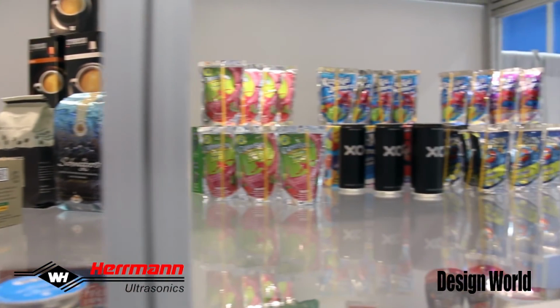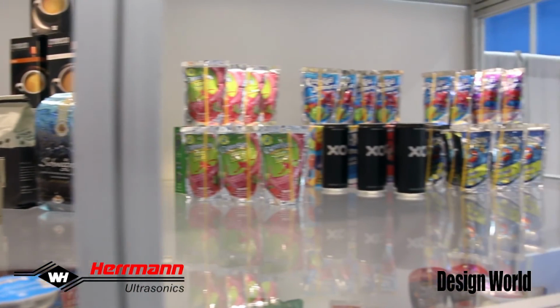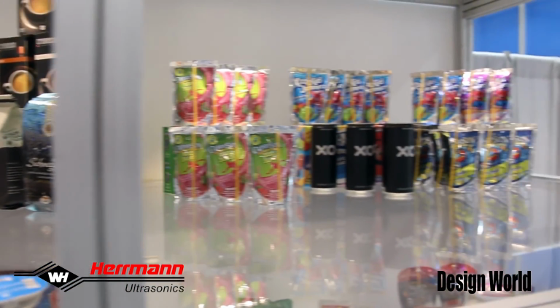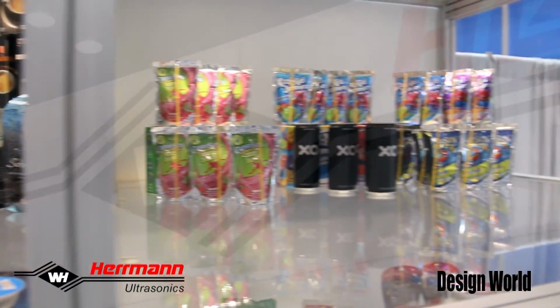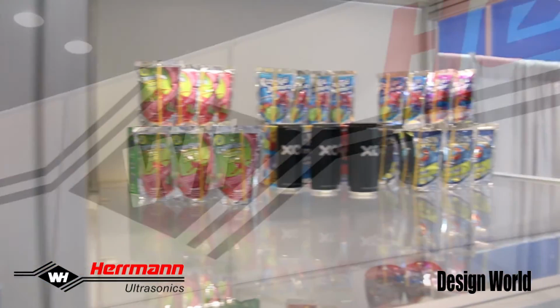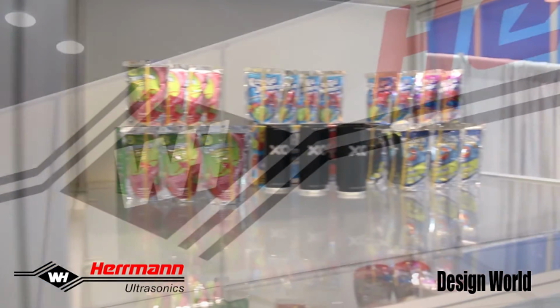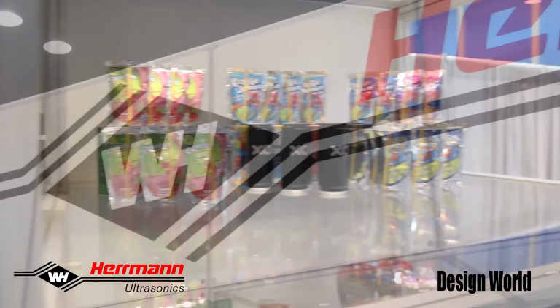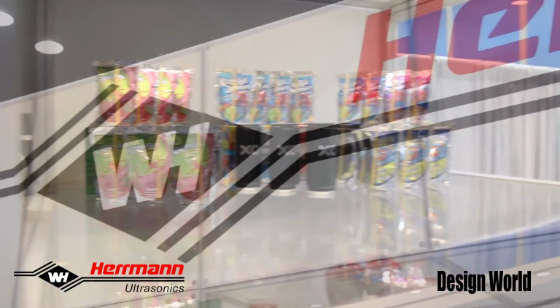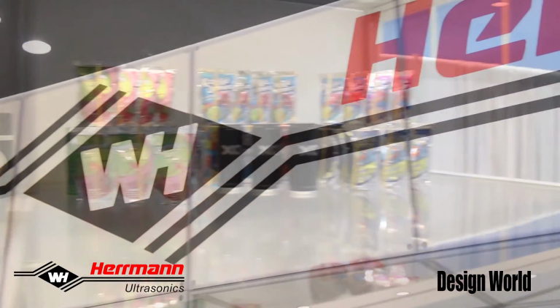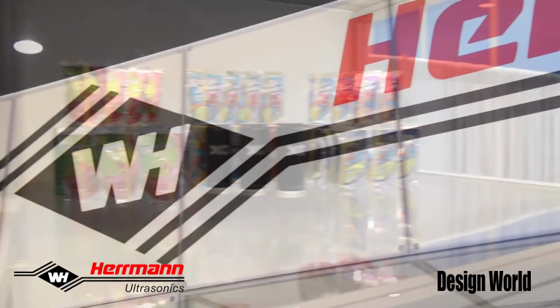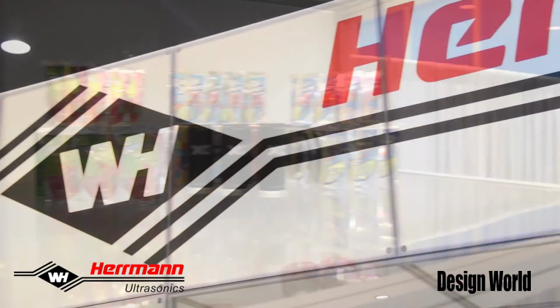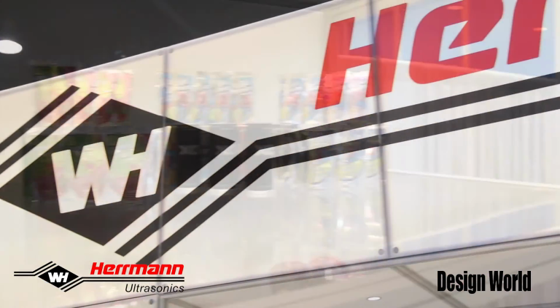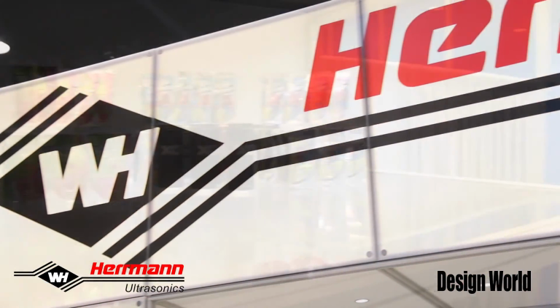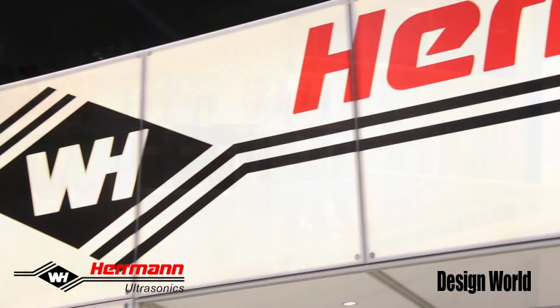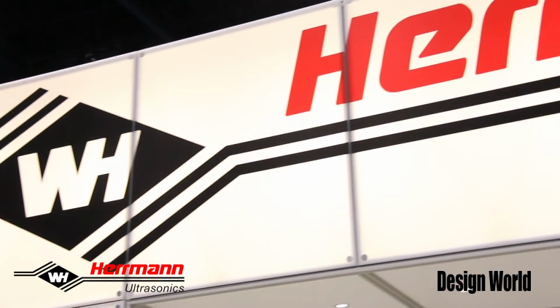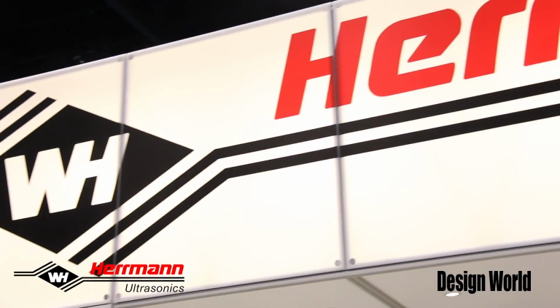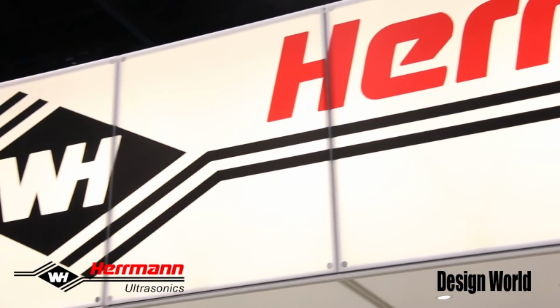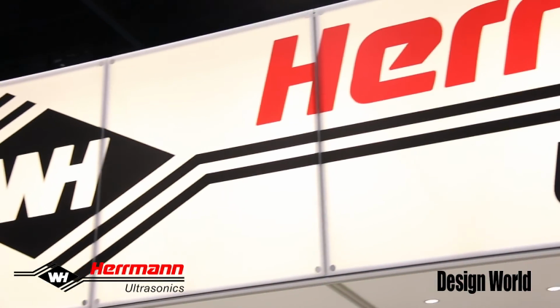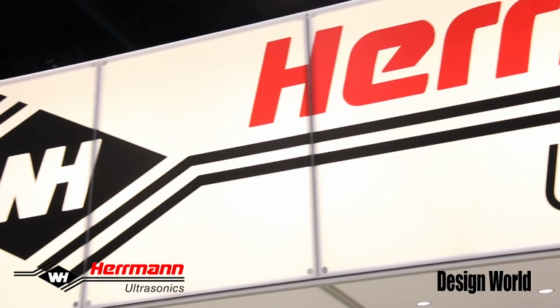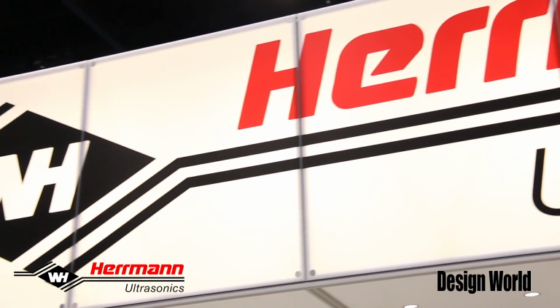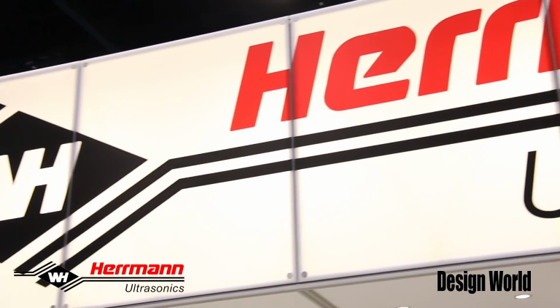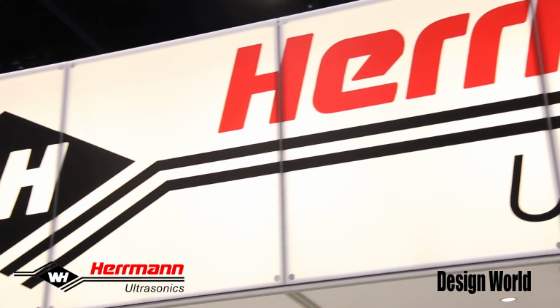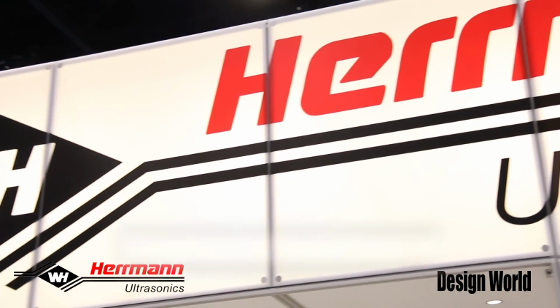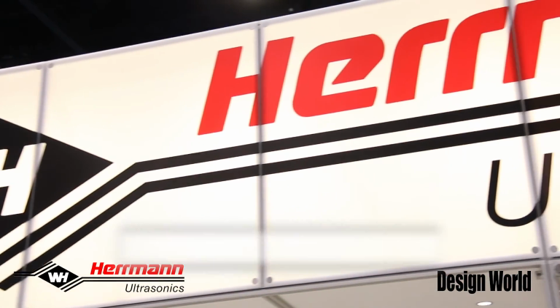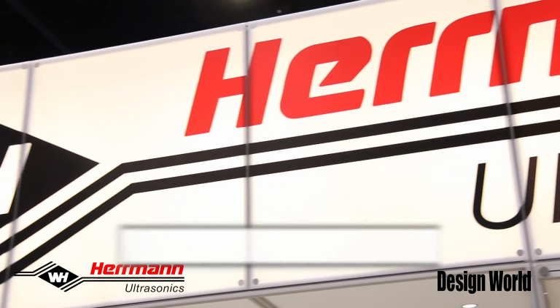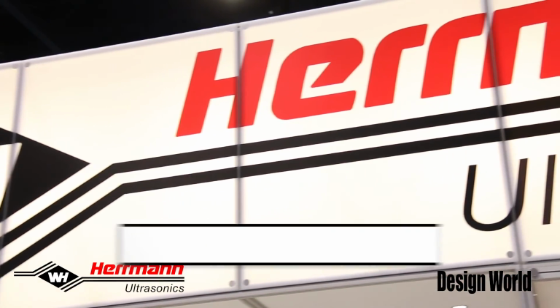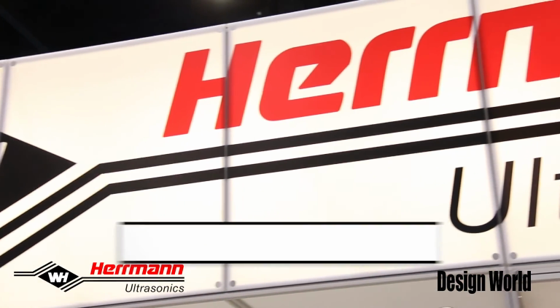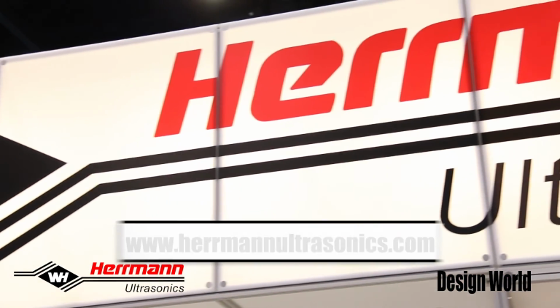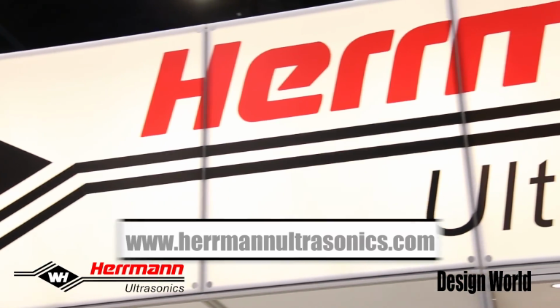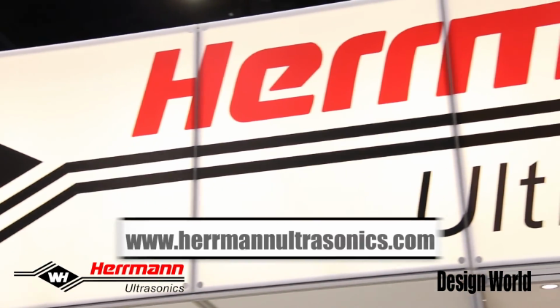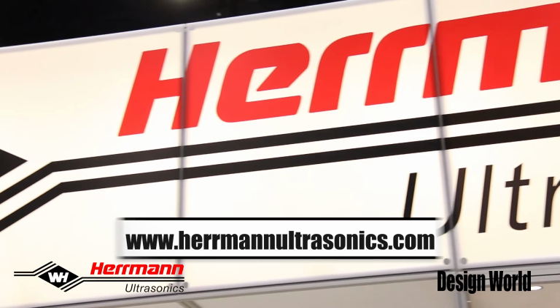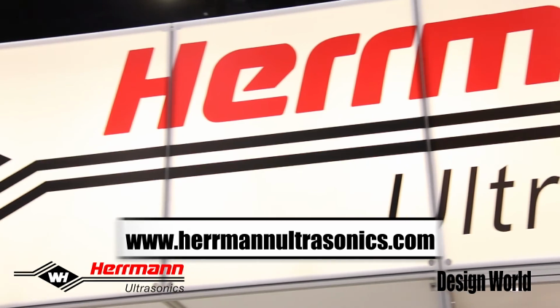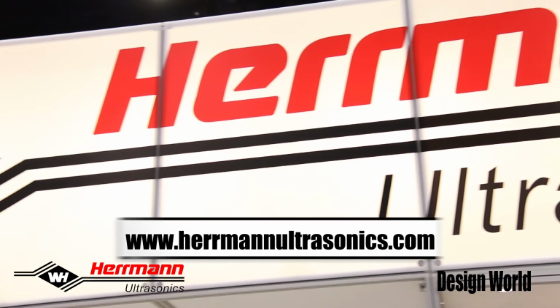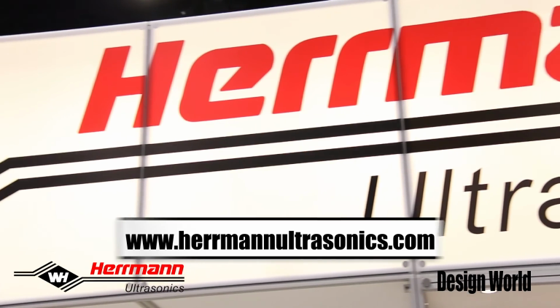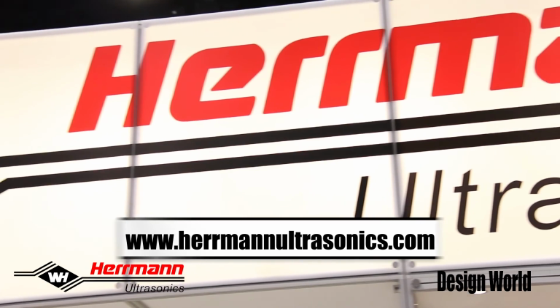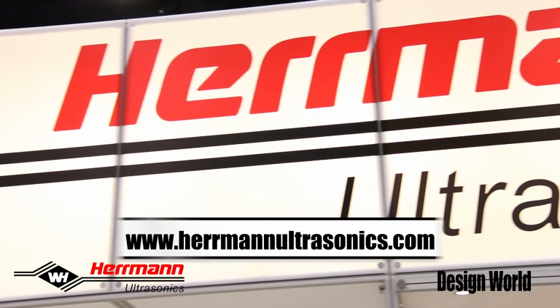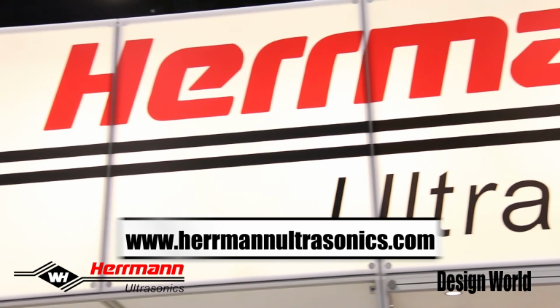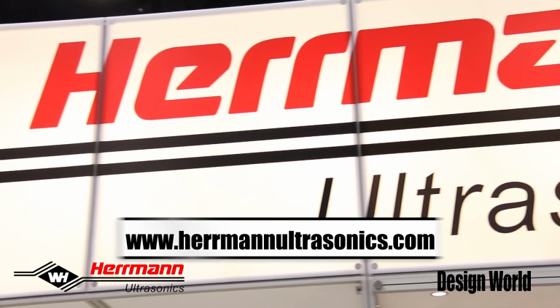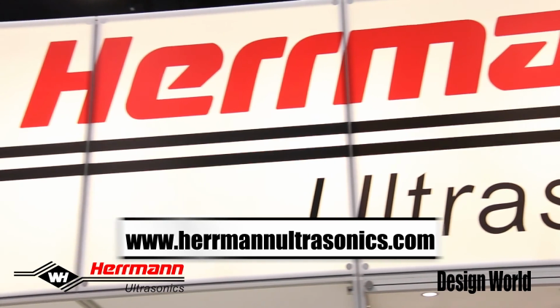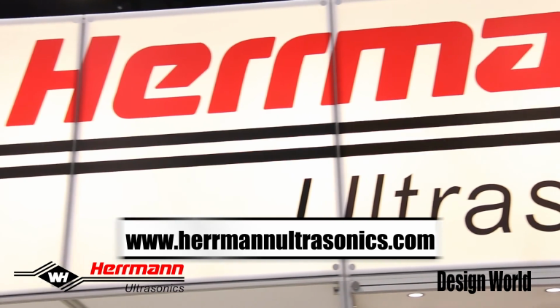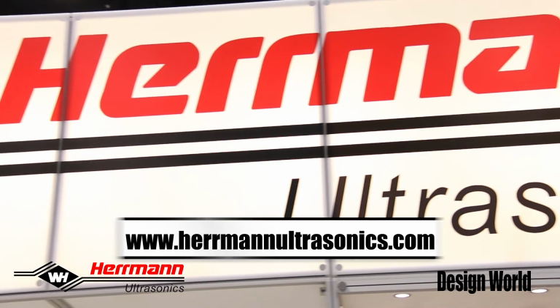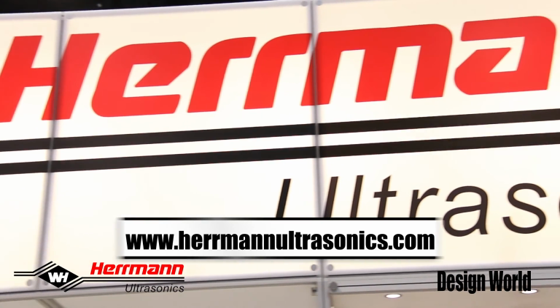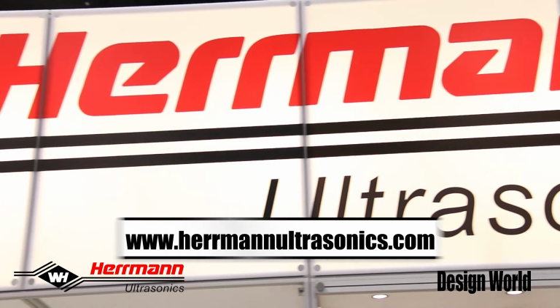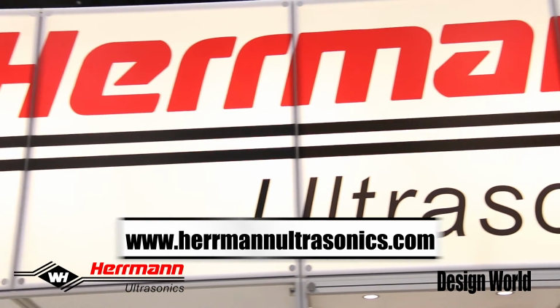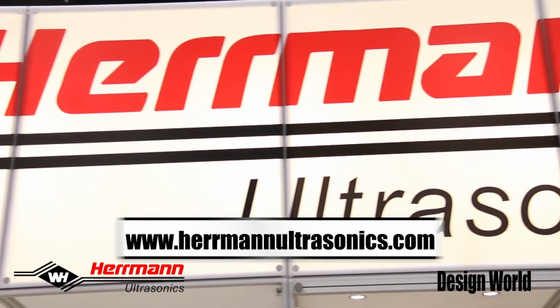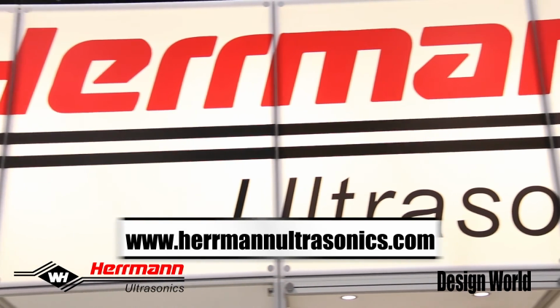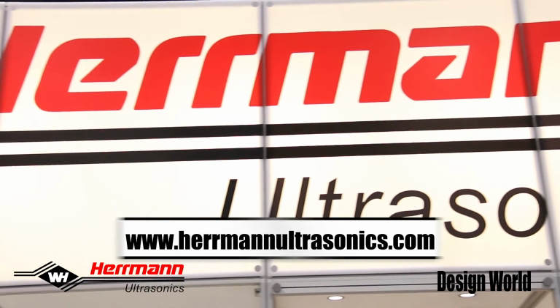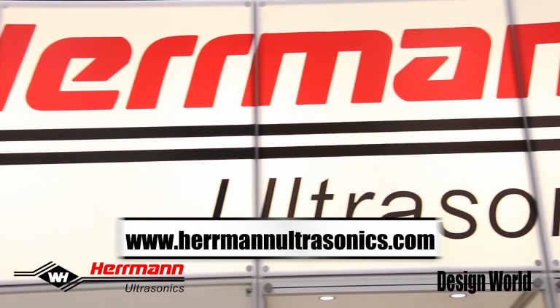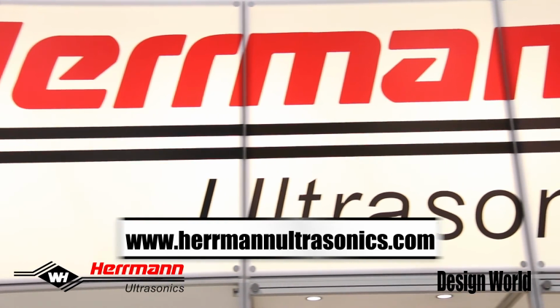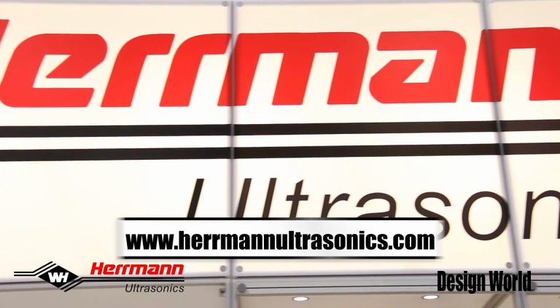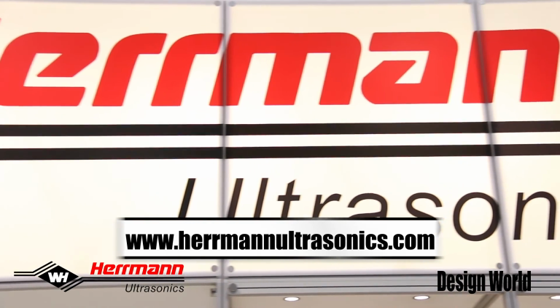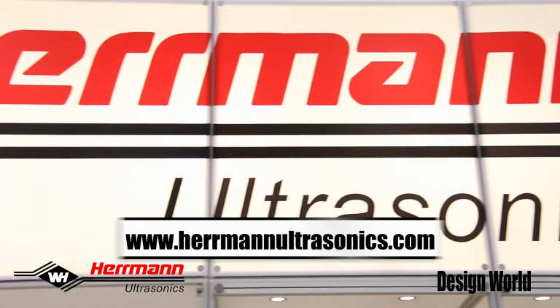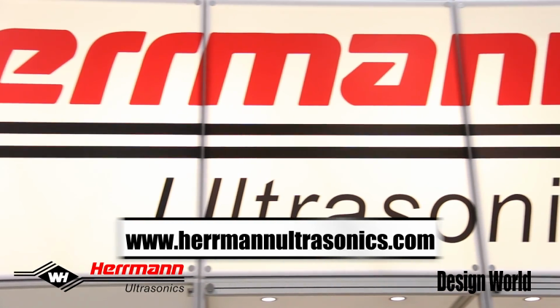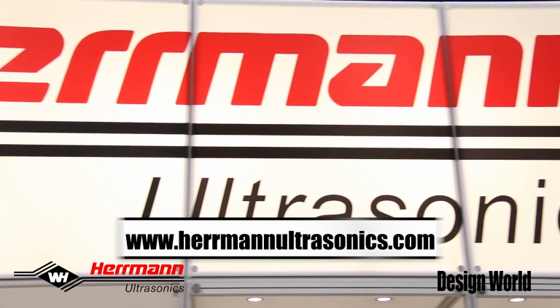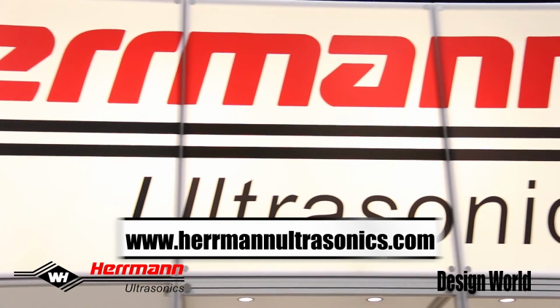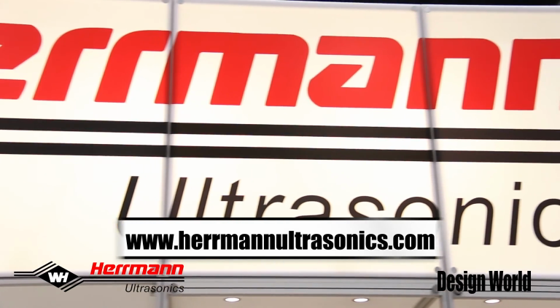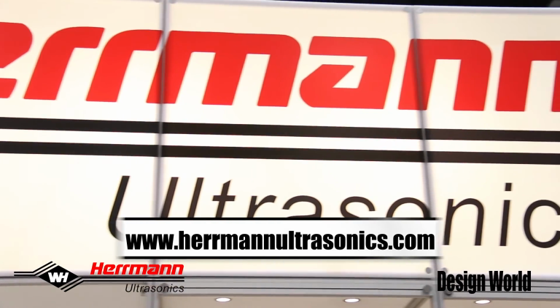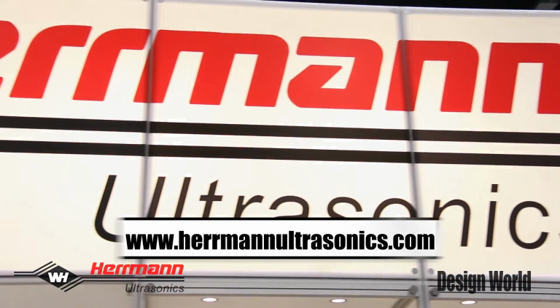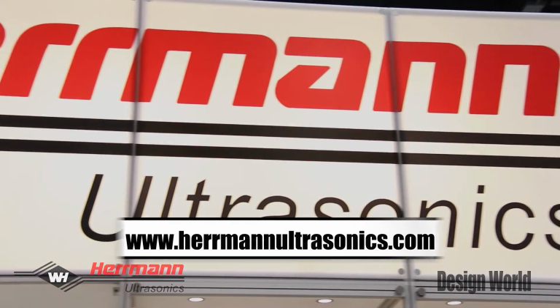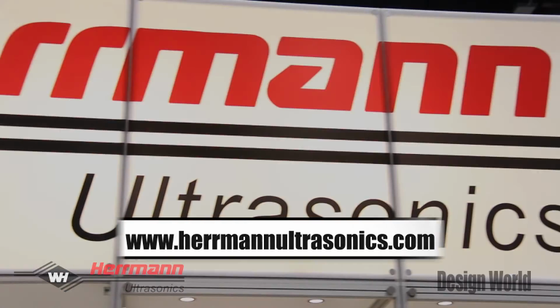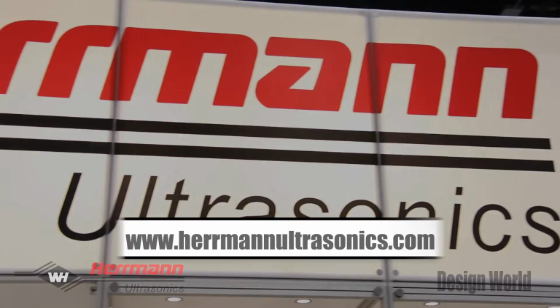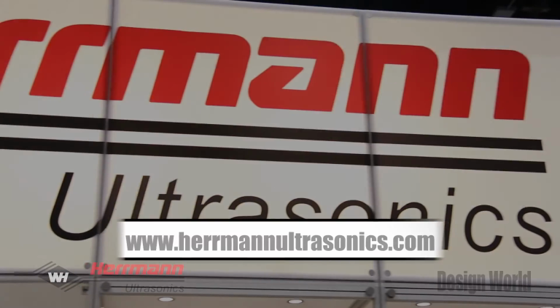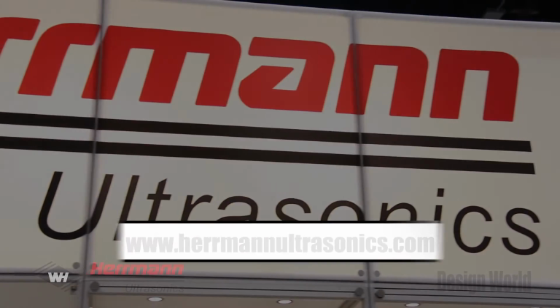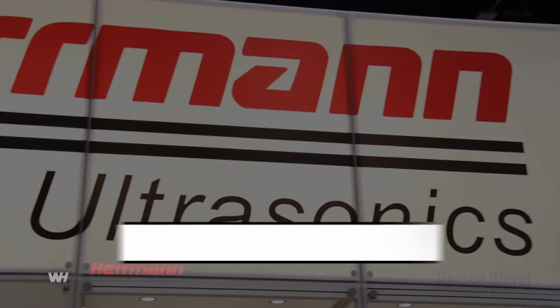For more information, please visit our website at www.hermannultrasonics.com. Thank you.